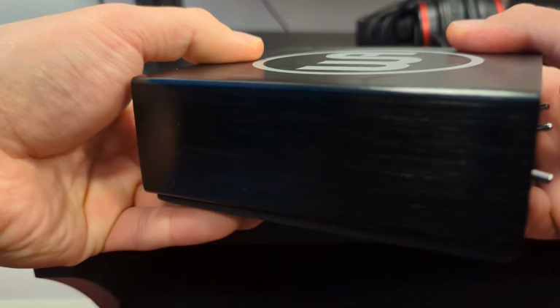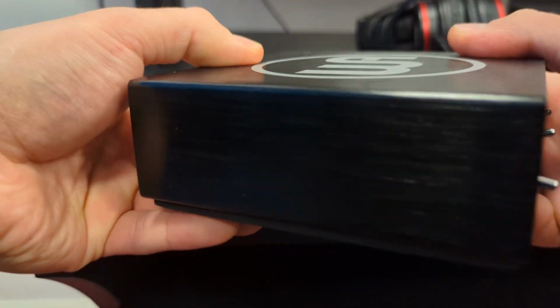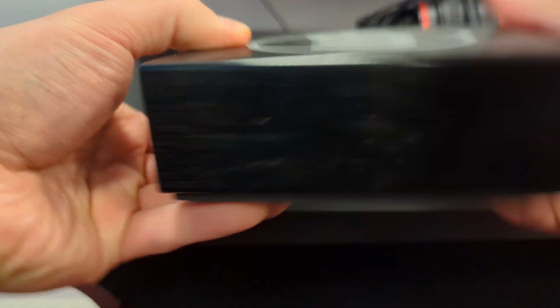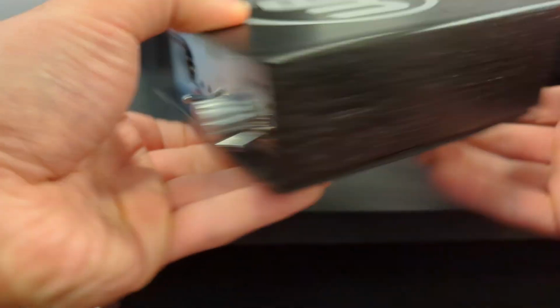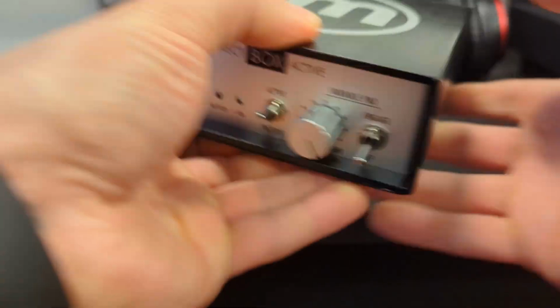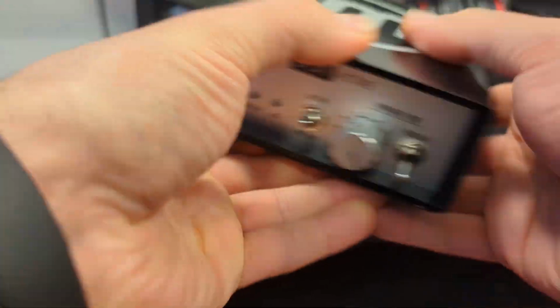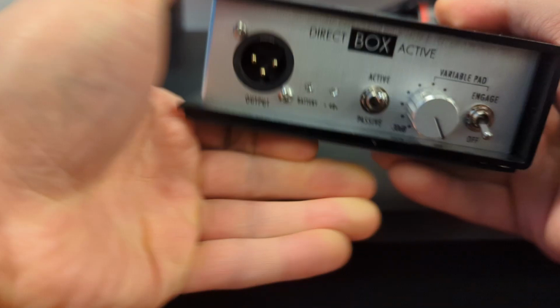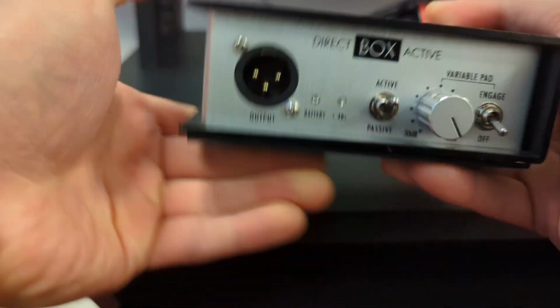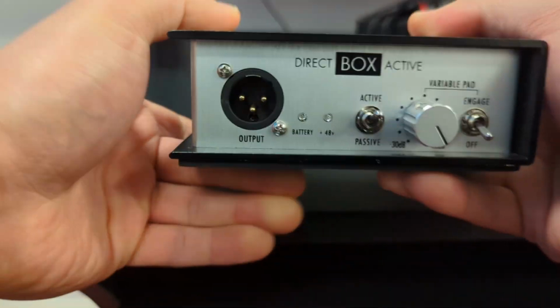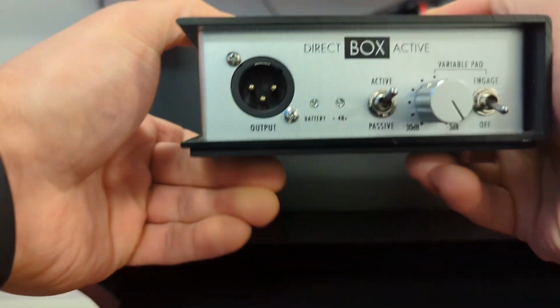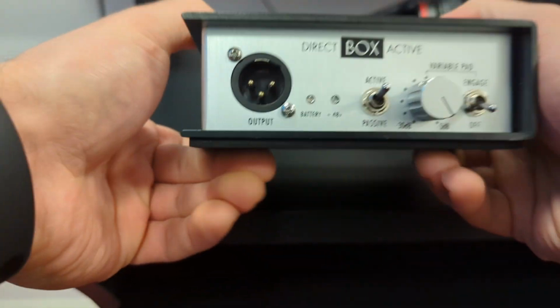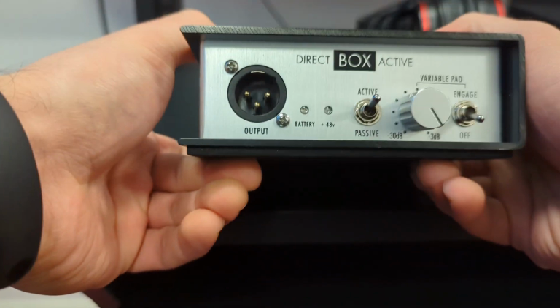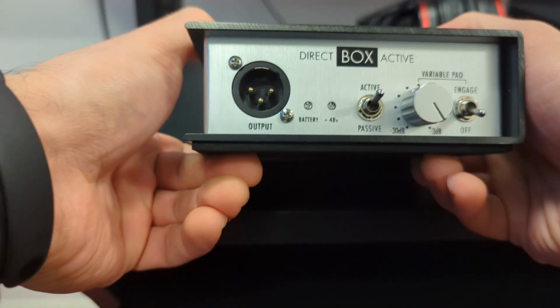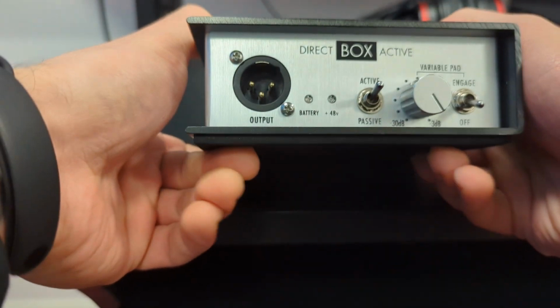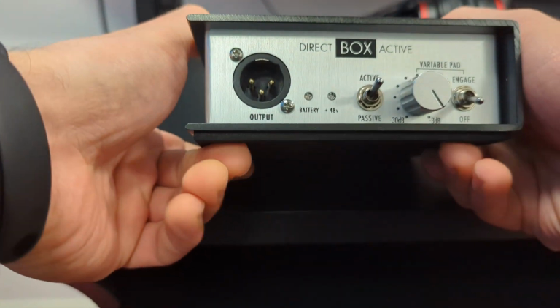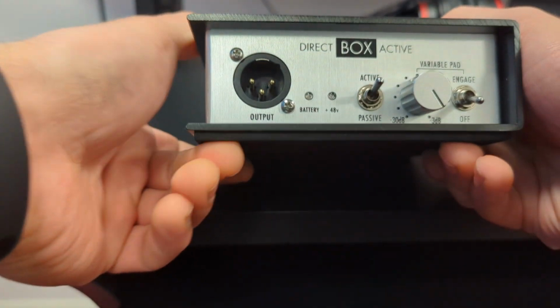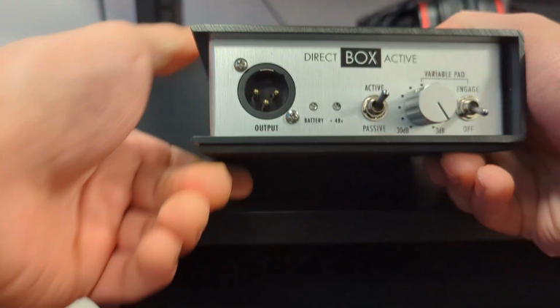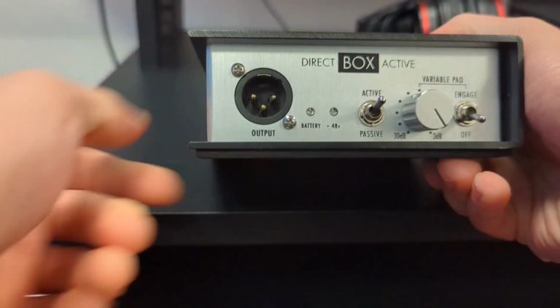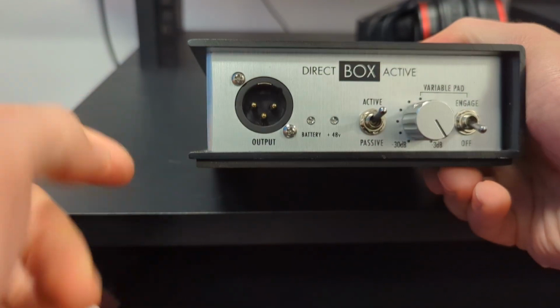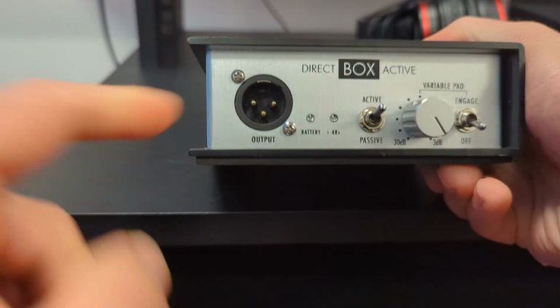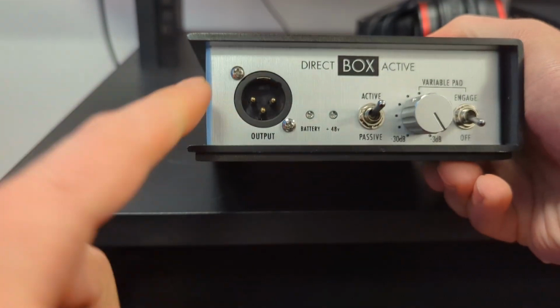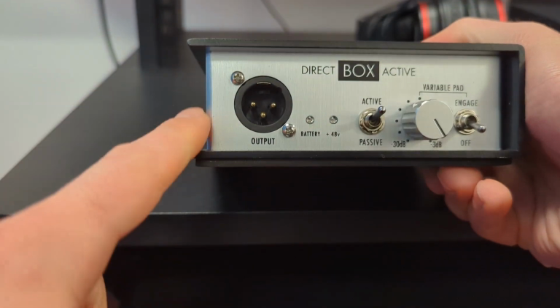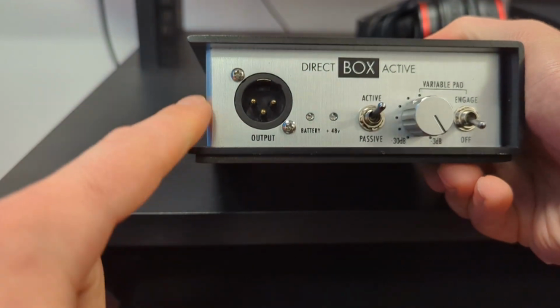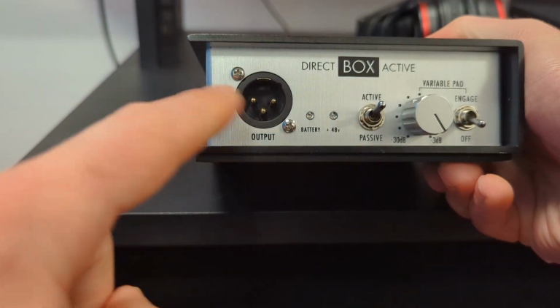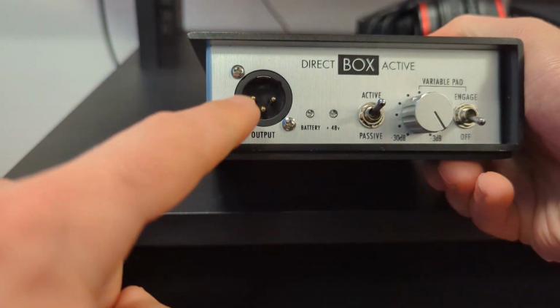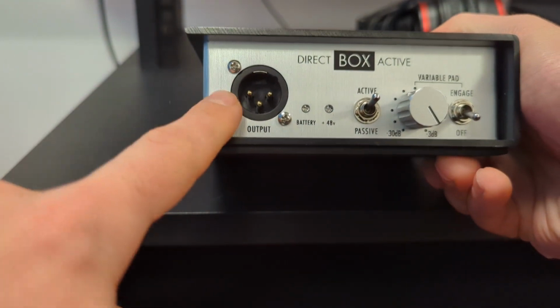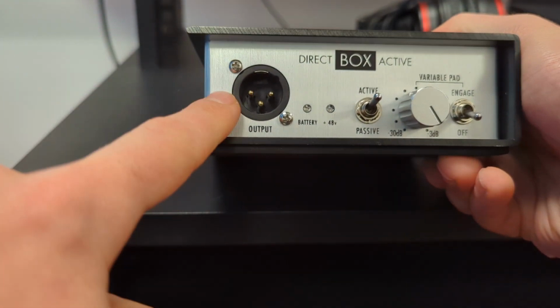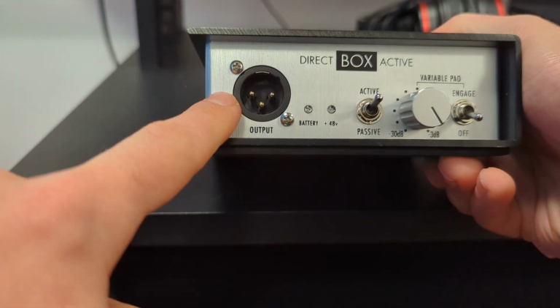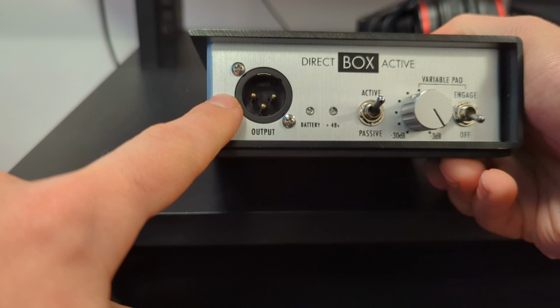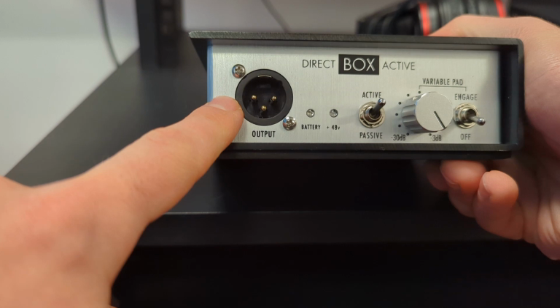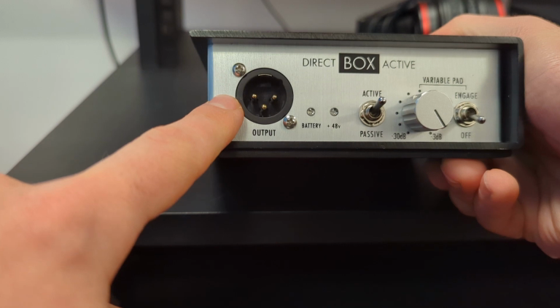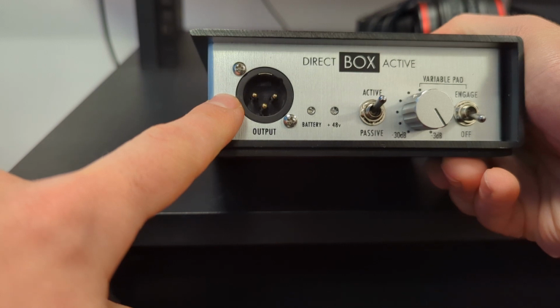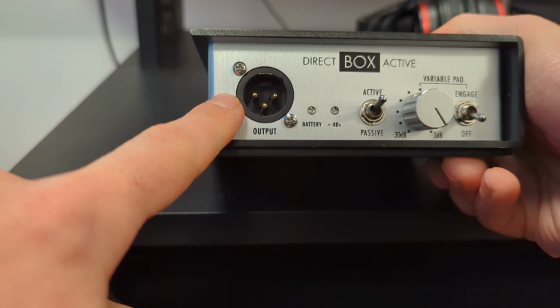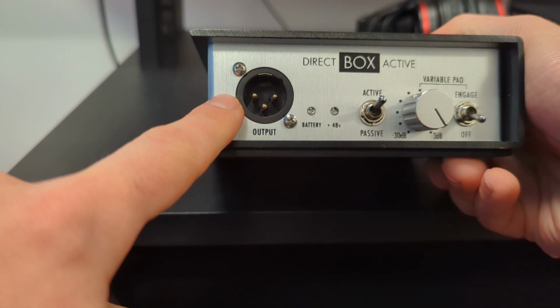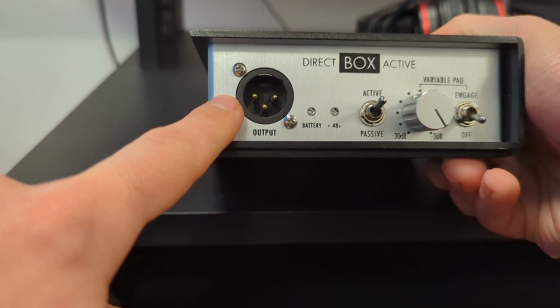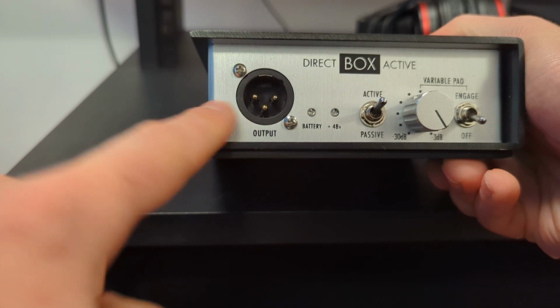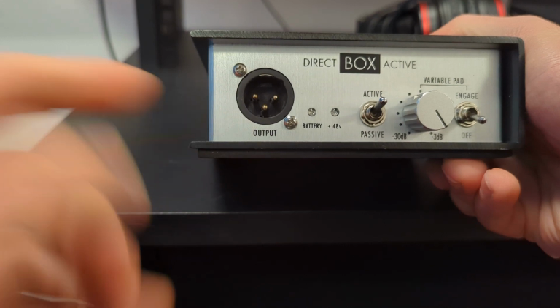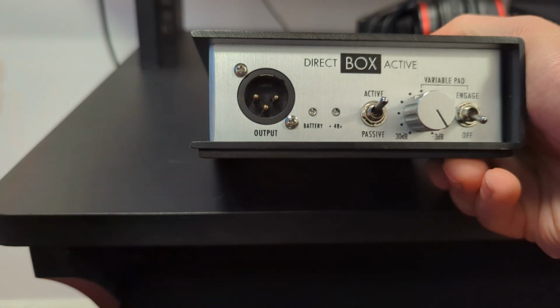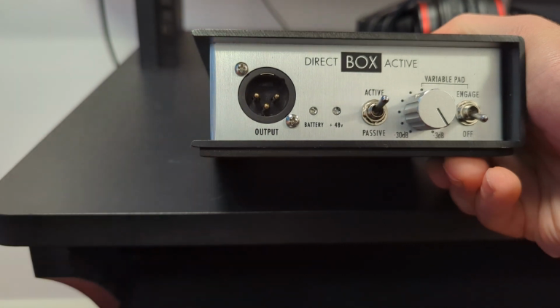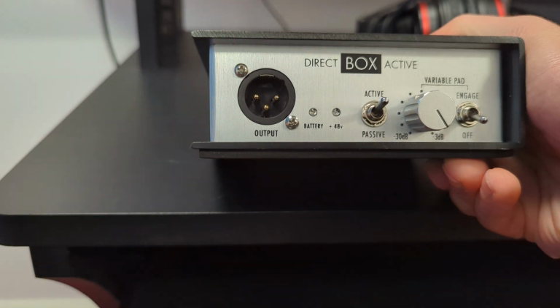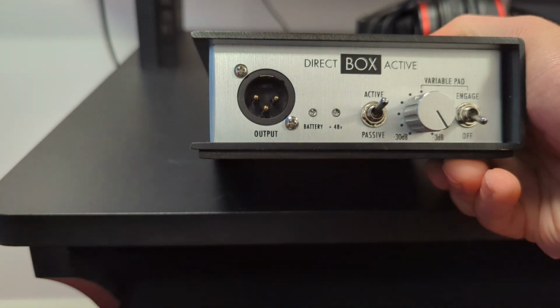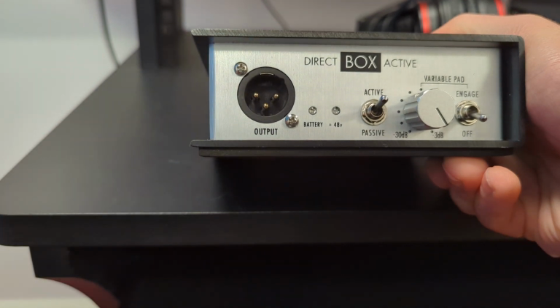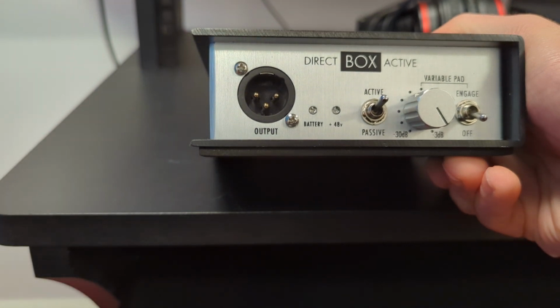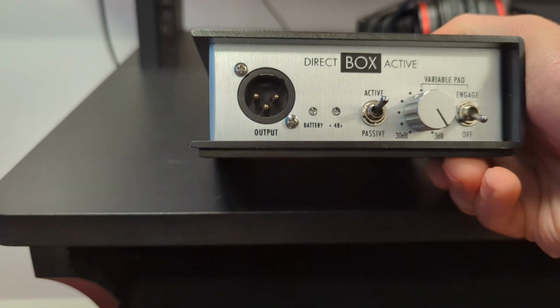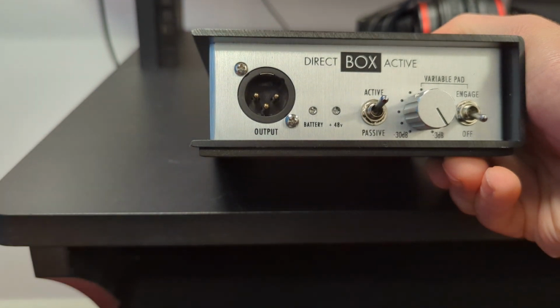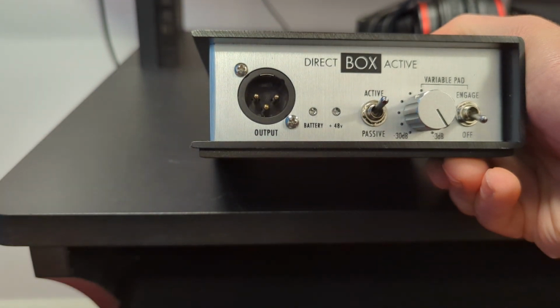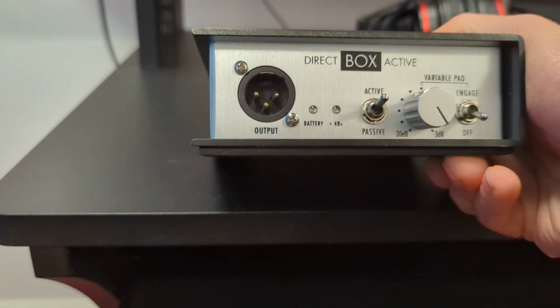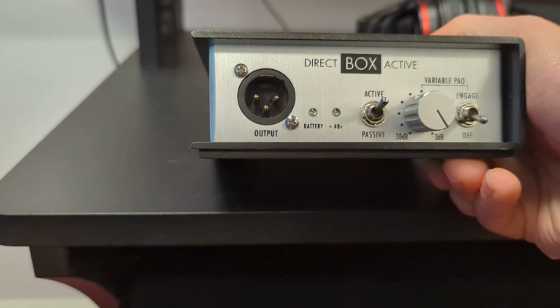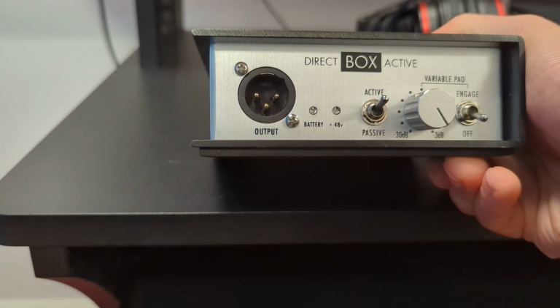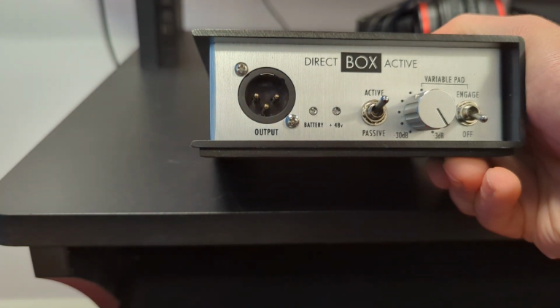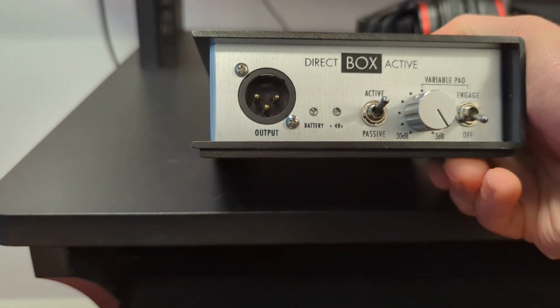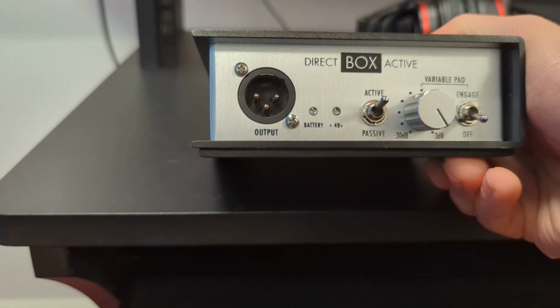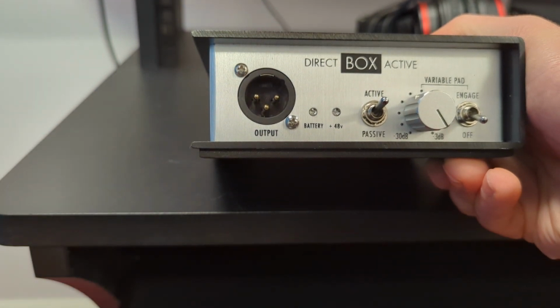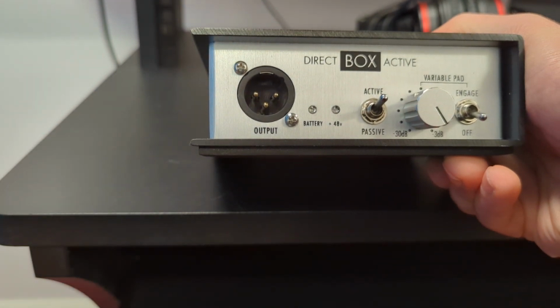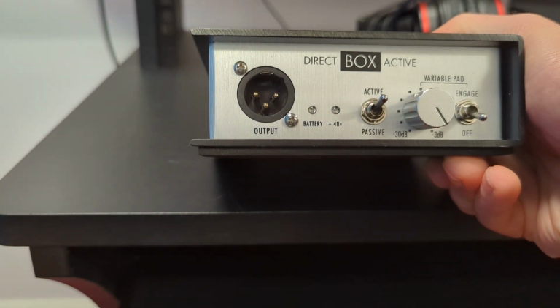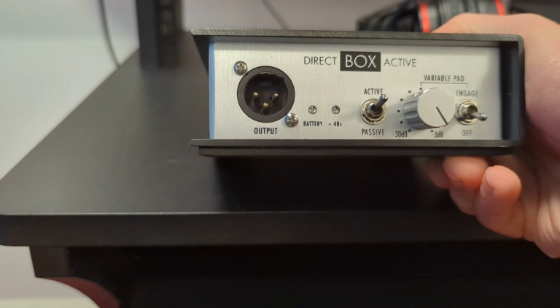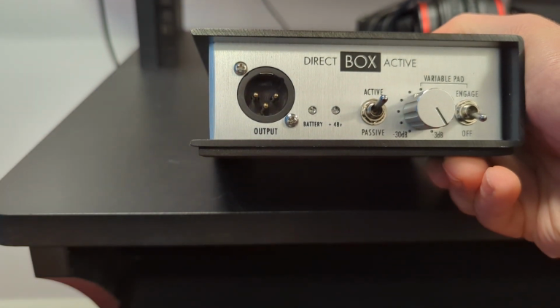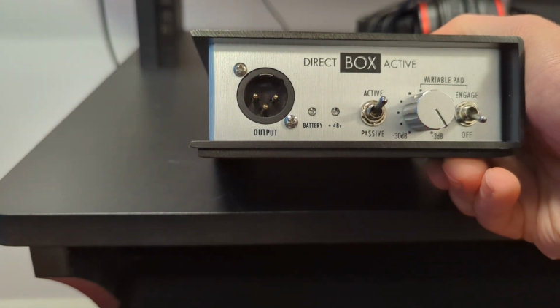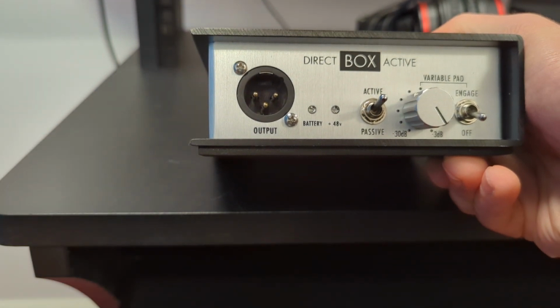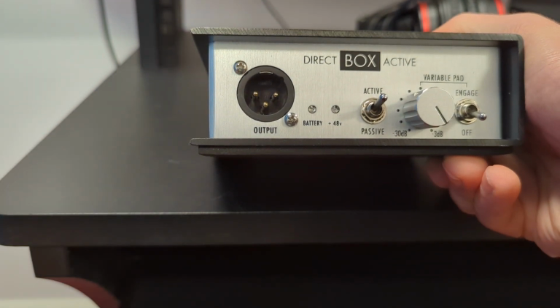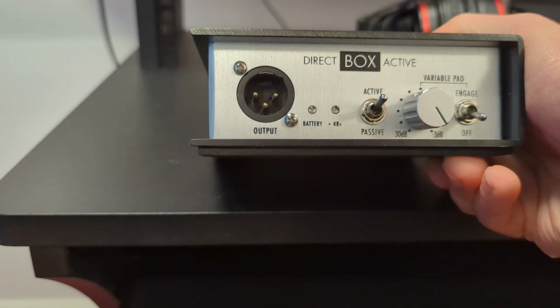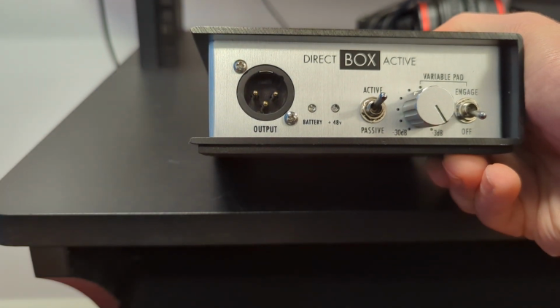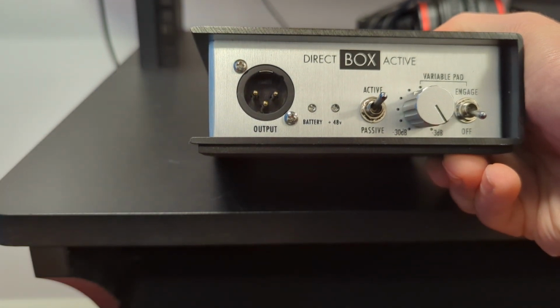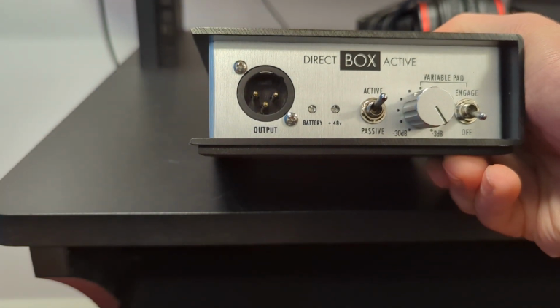Going to the other side is where you can plug in your XLR to send it to either your patch bay or your recording device.